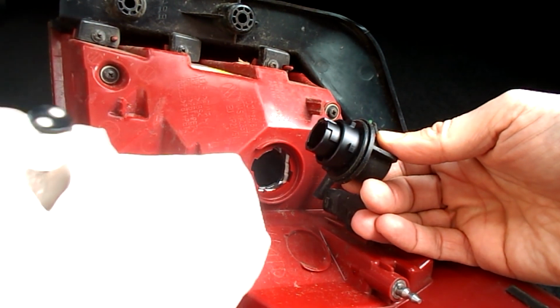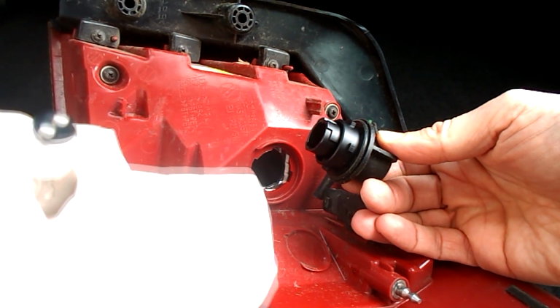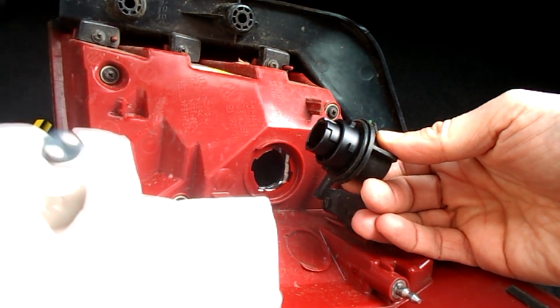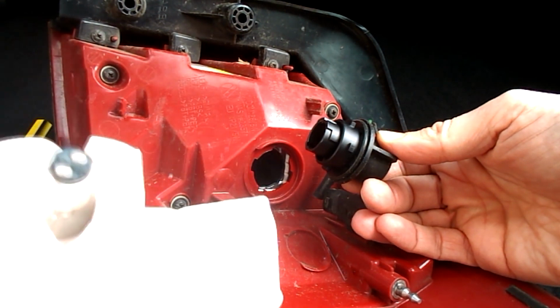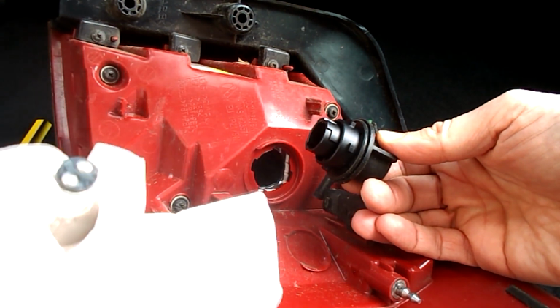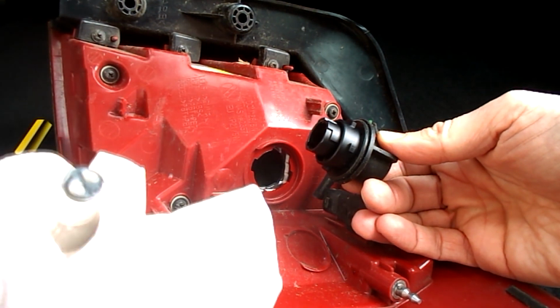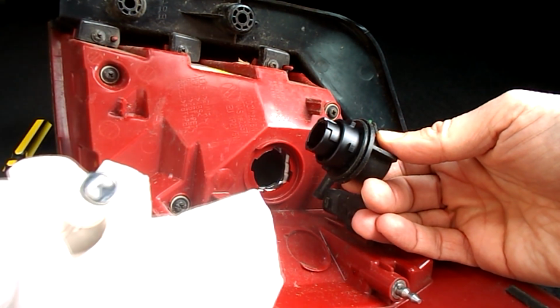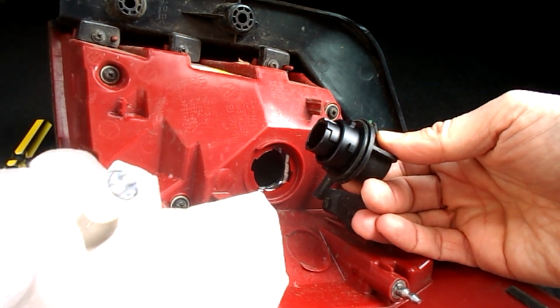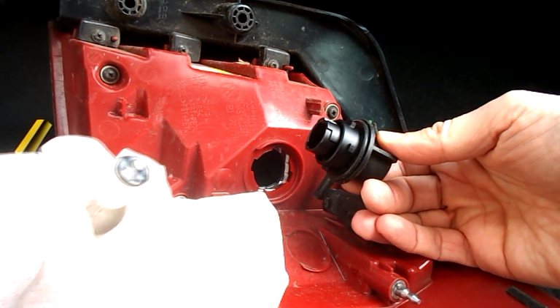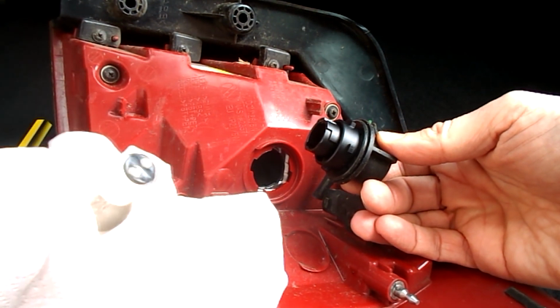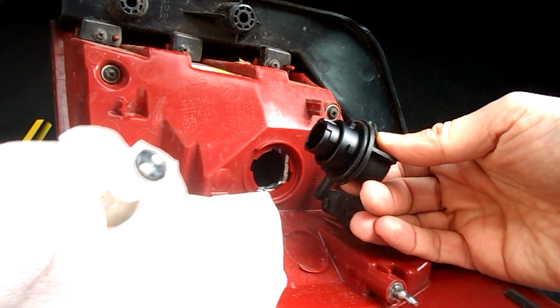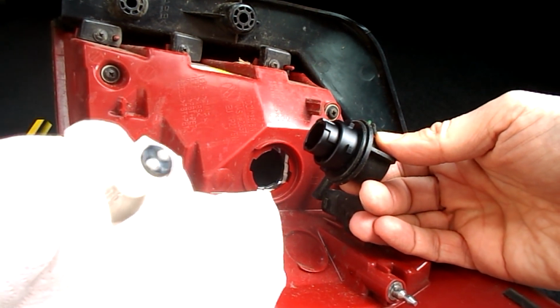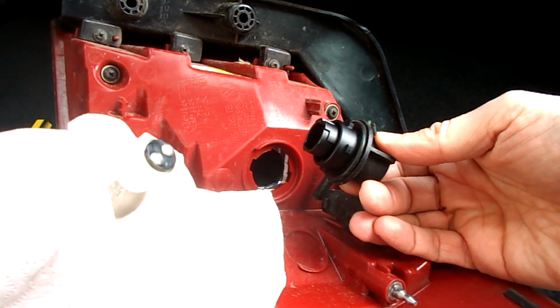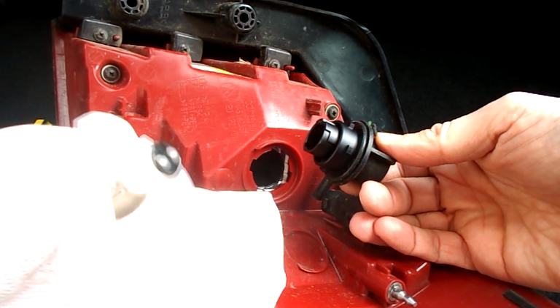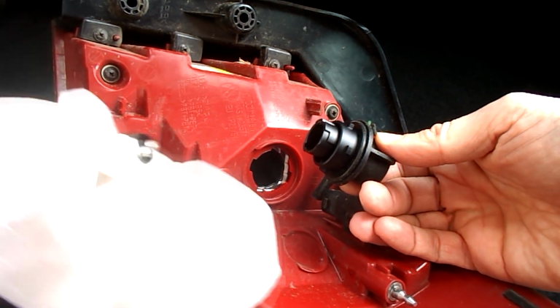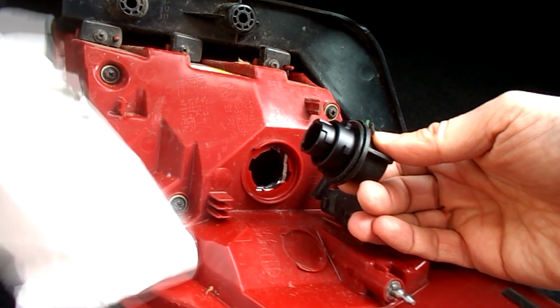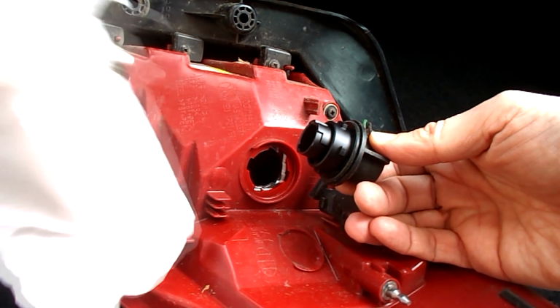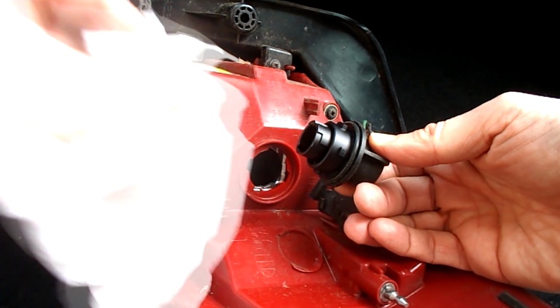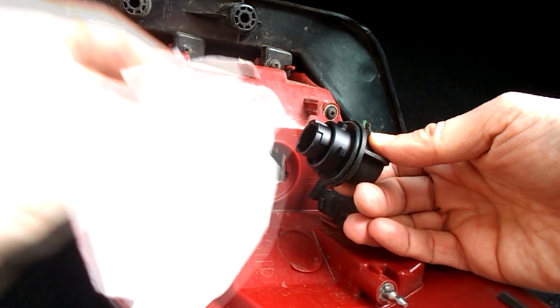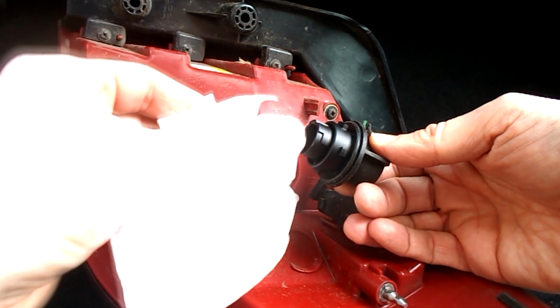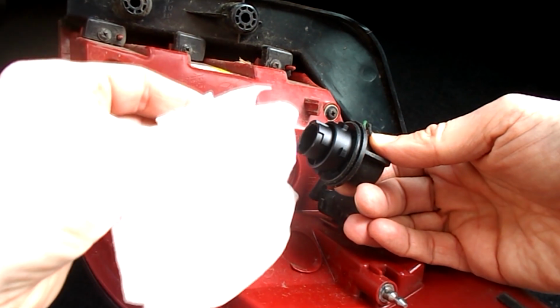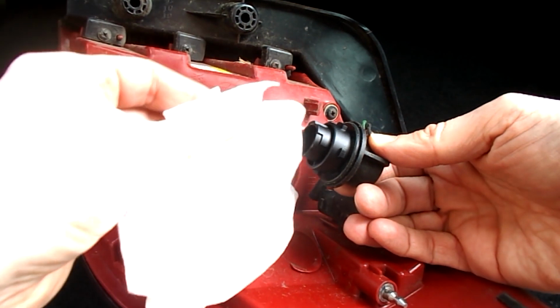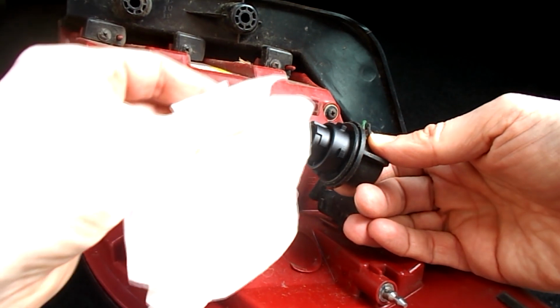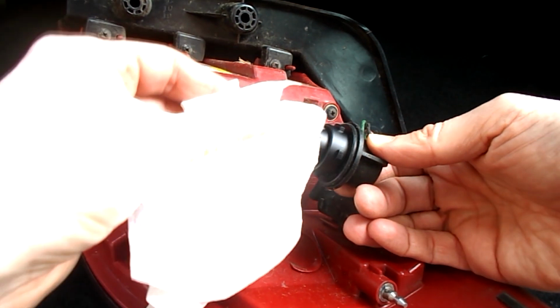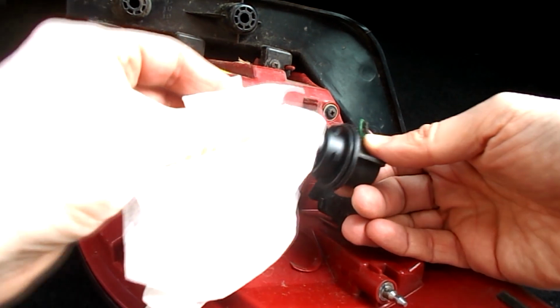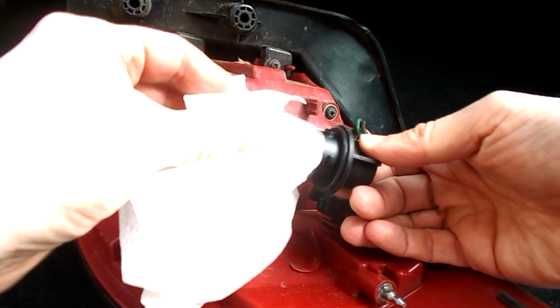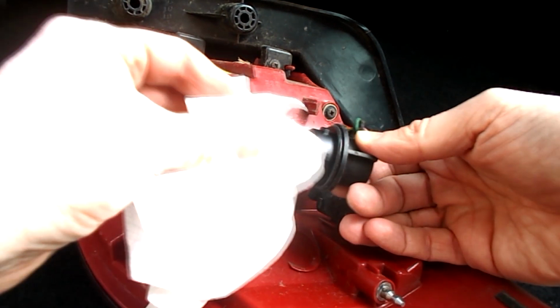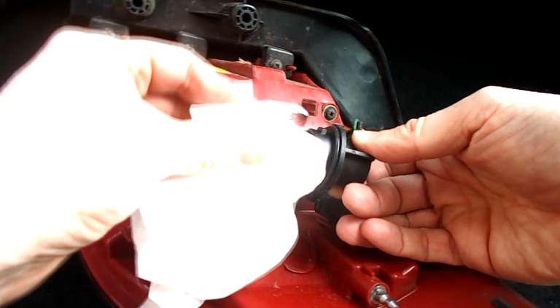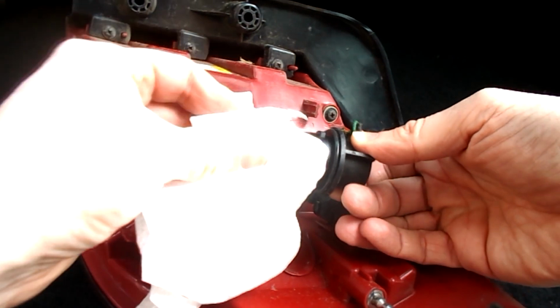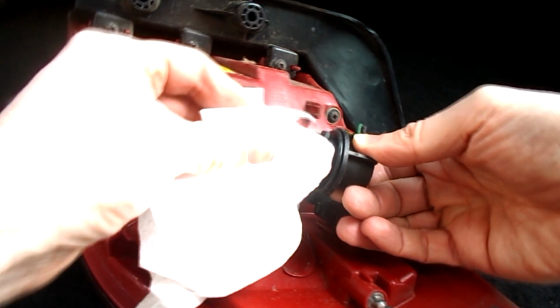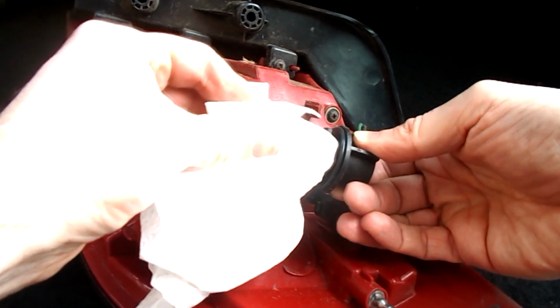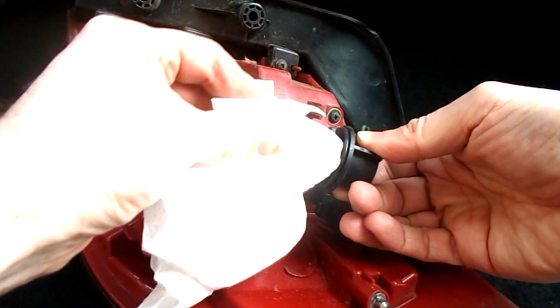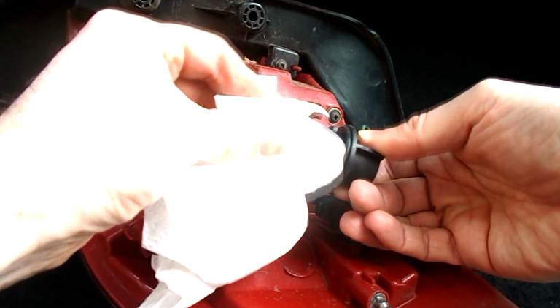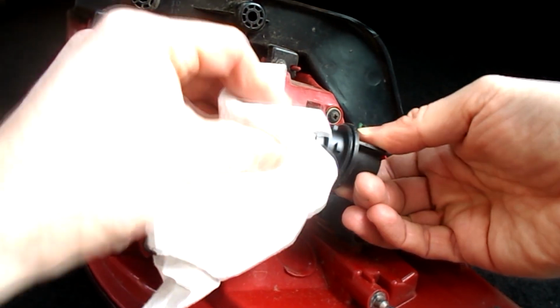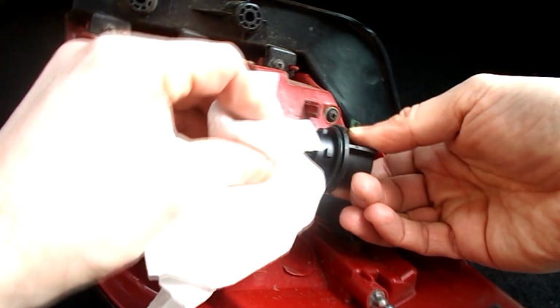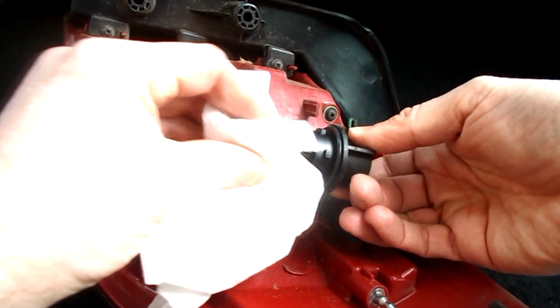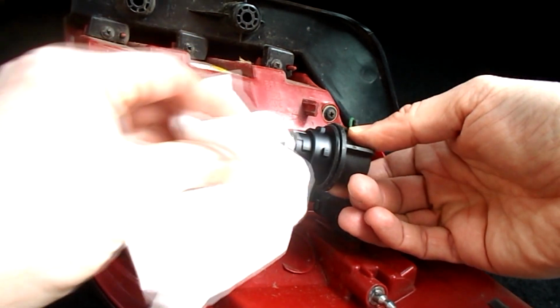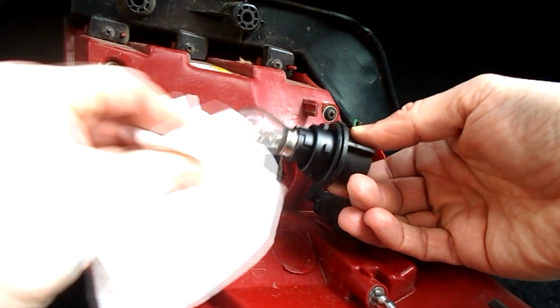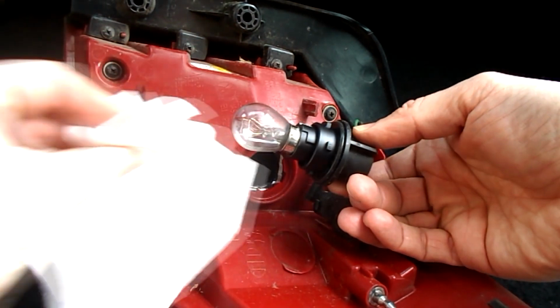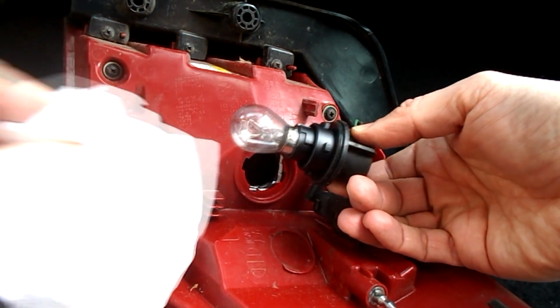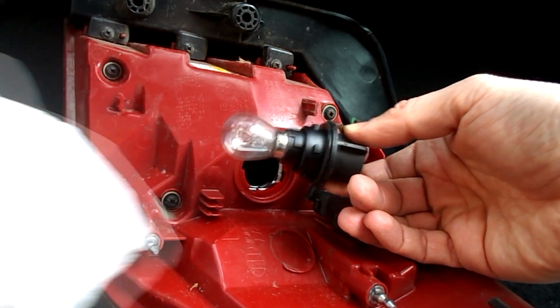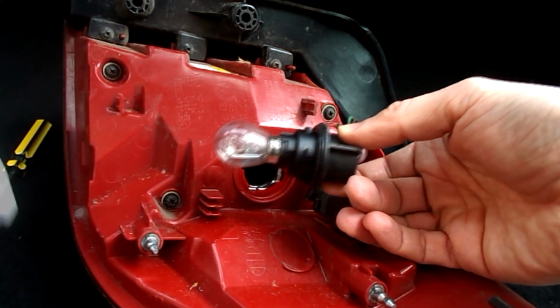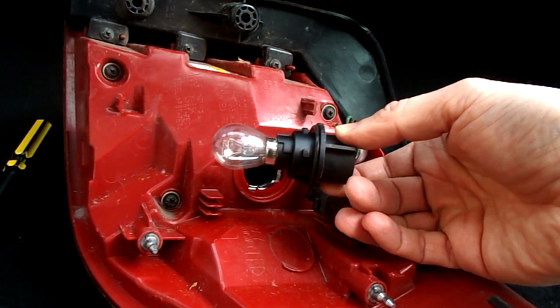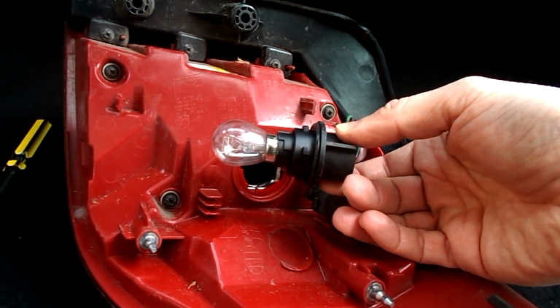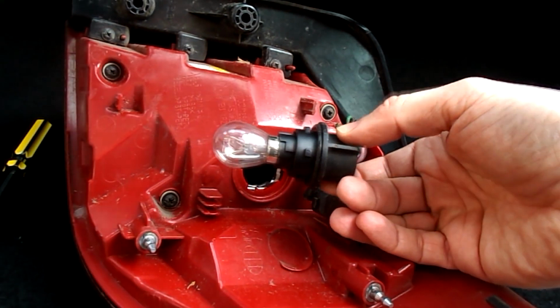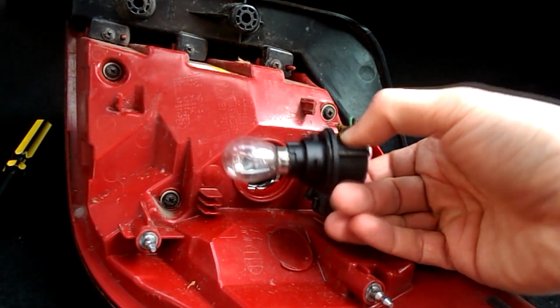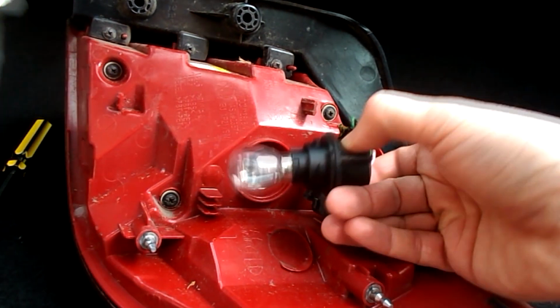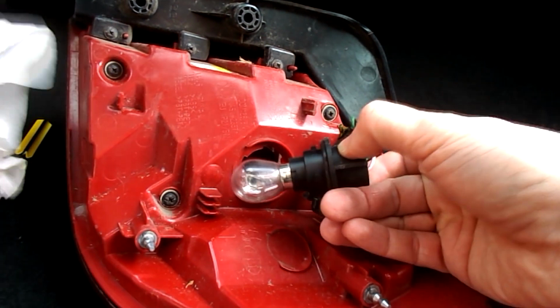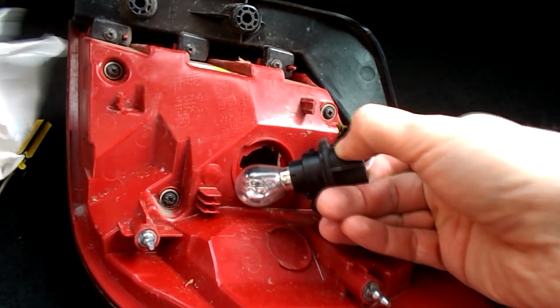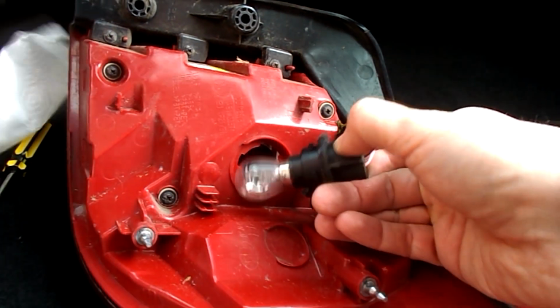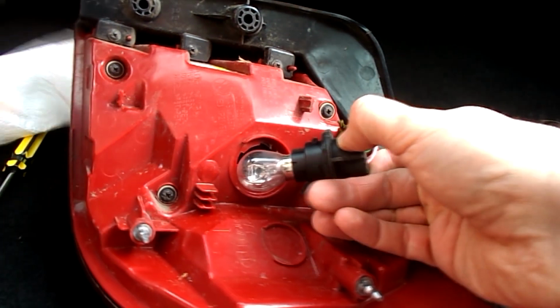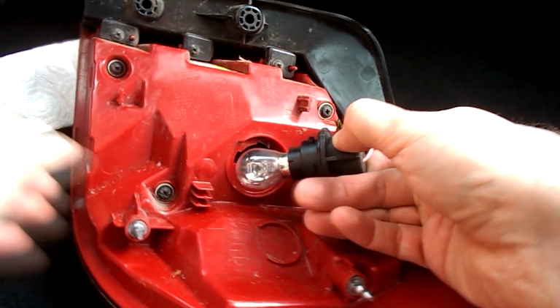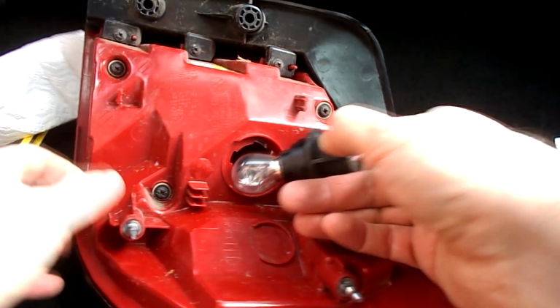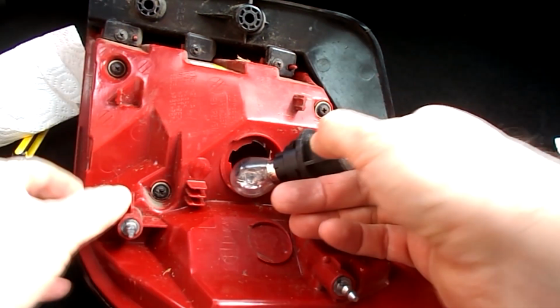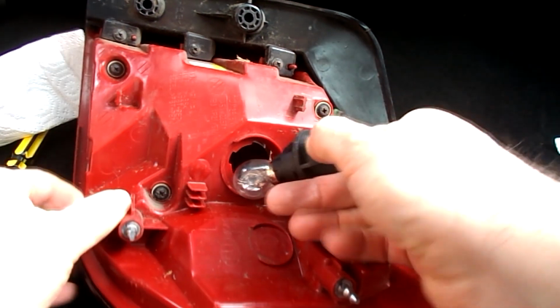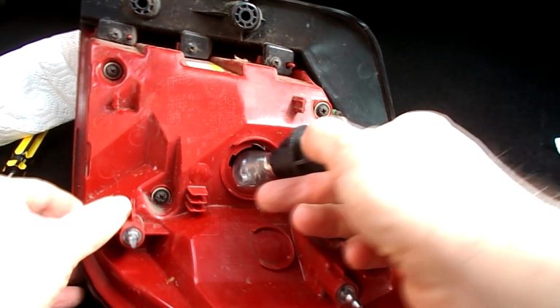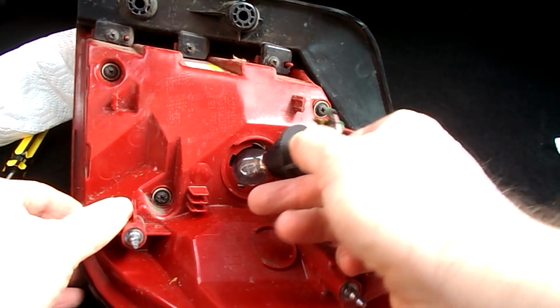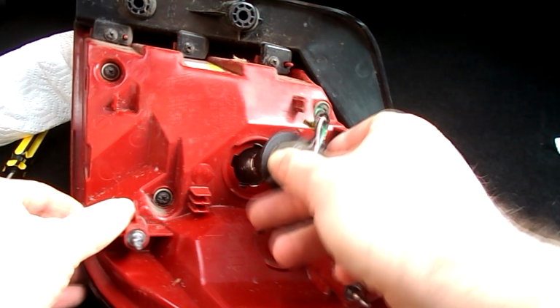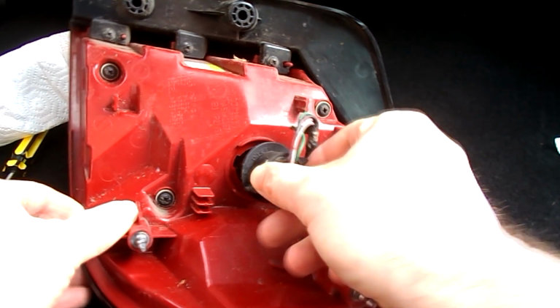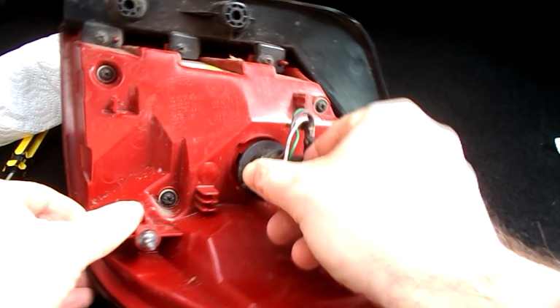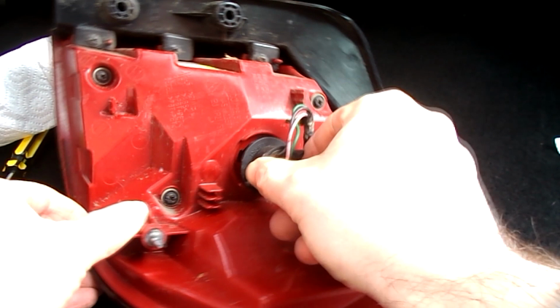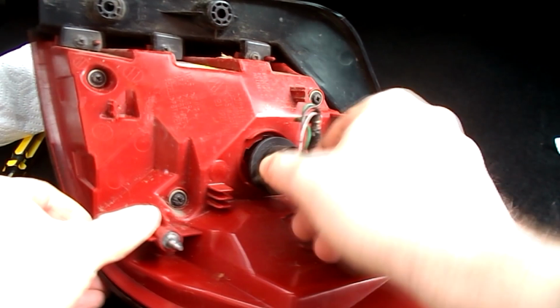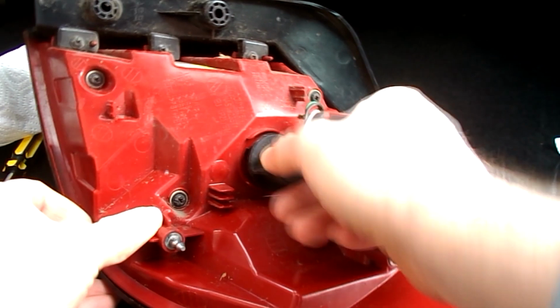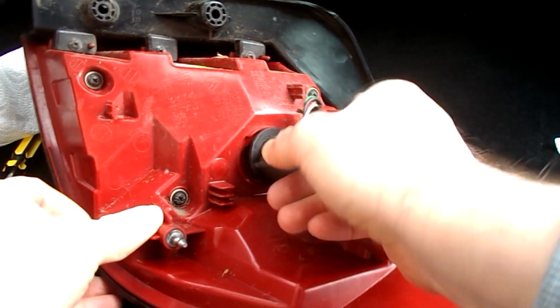Get a new bulb, turn clockwise and just do the reverse of what you've already done to reinstall the light unit. And you're done.